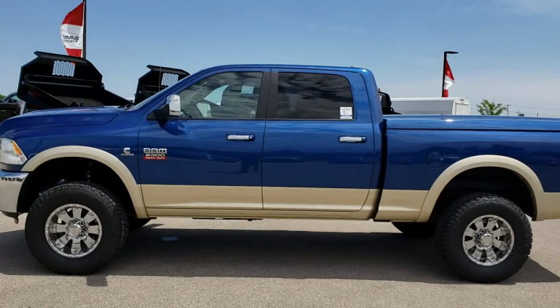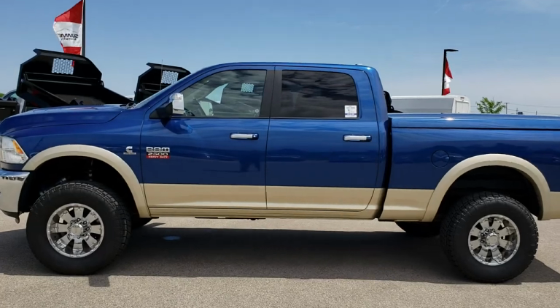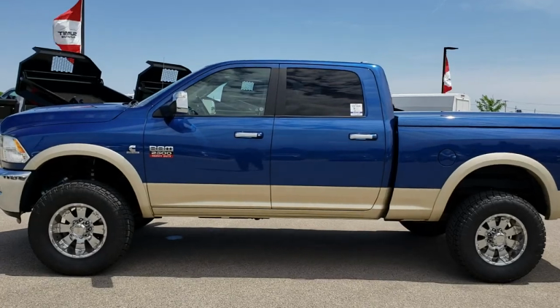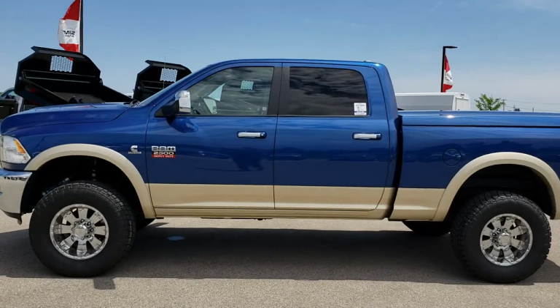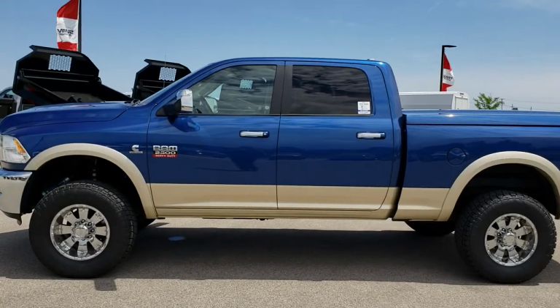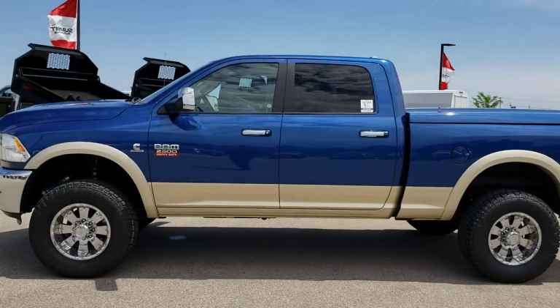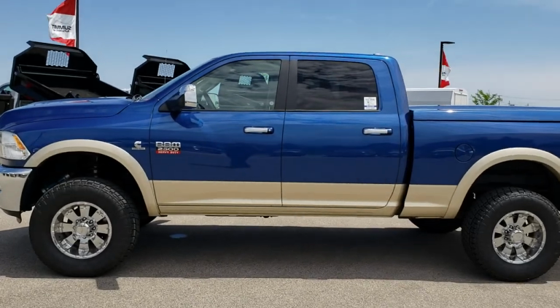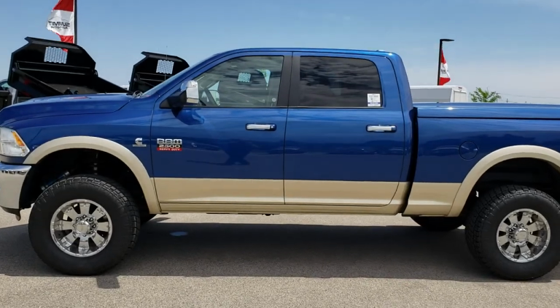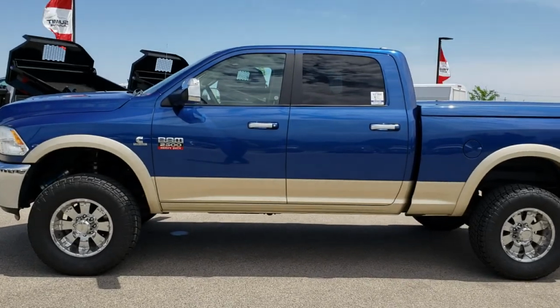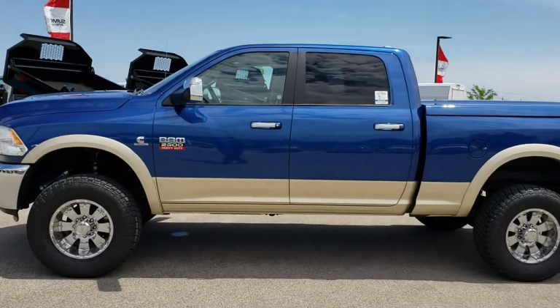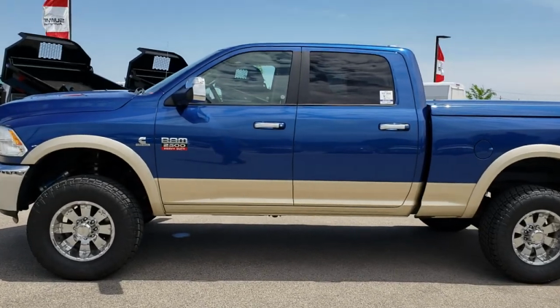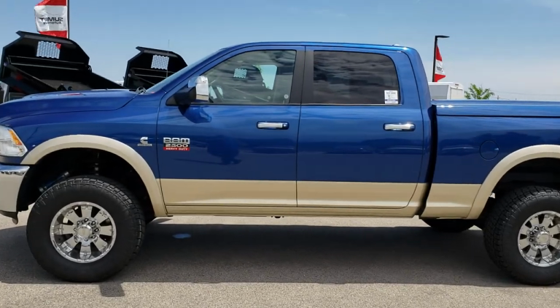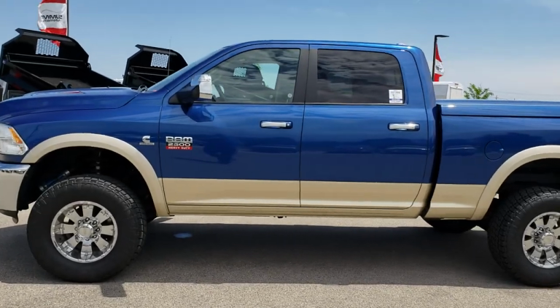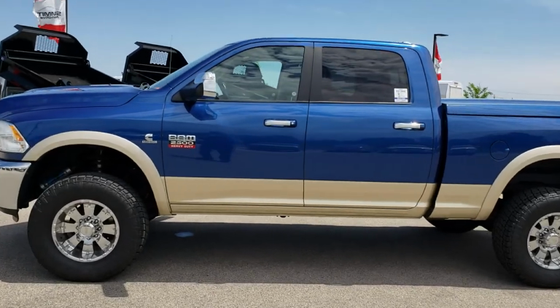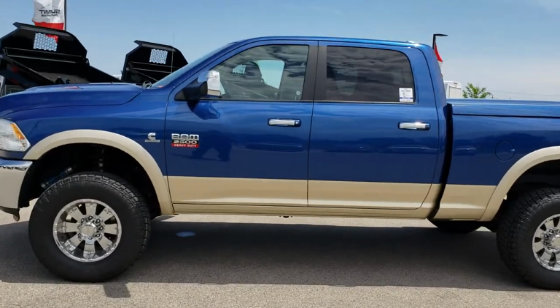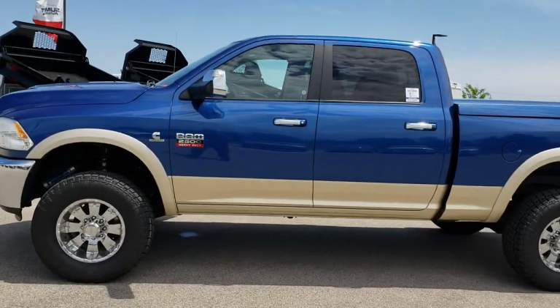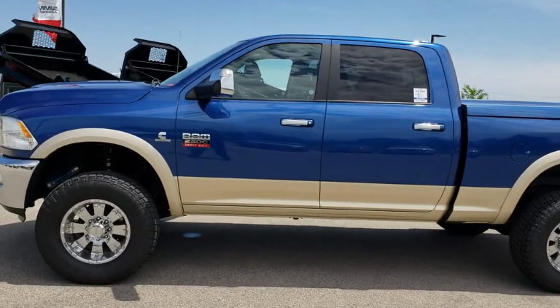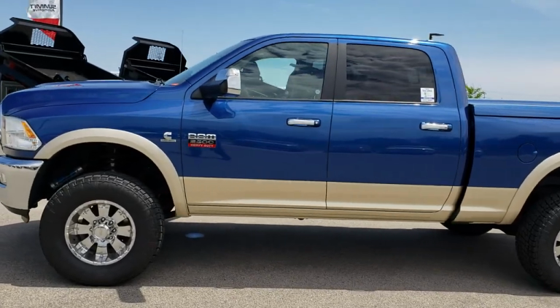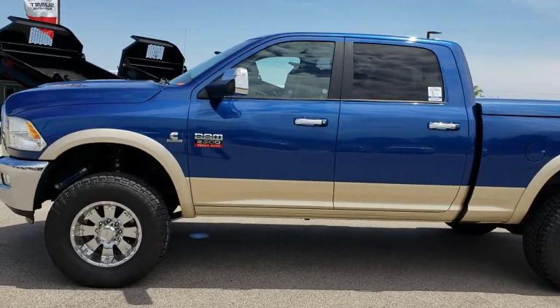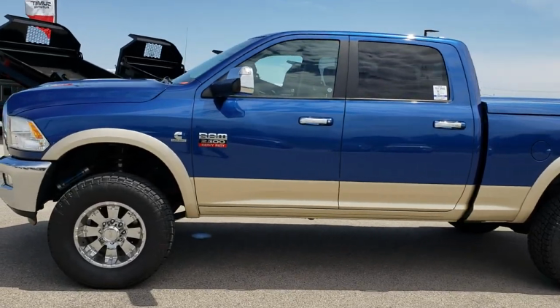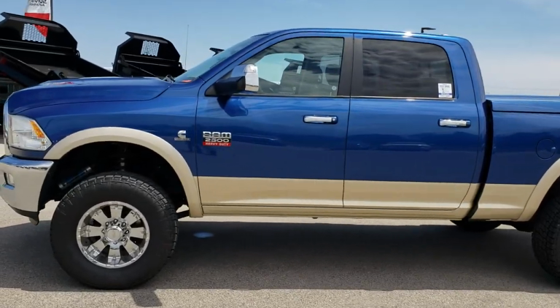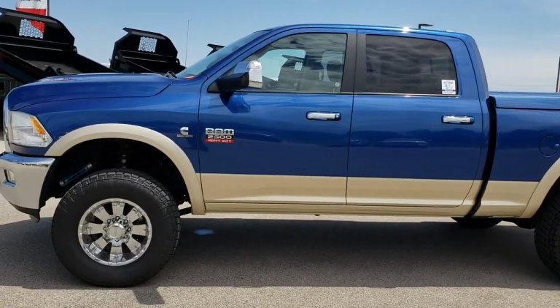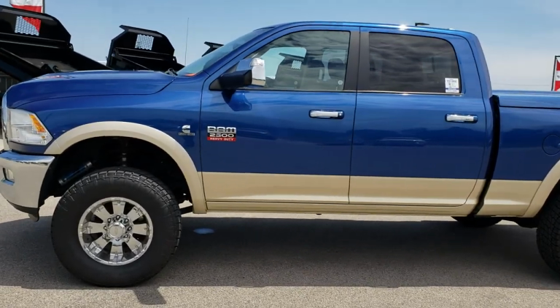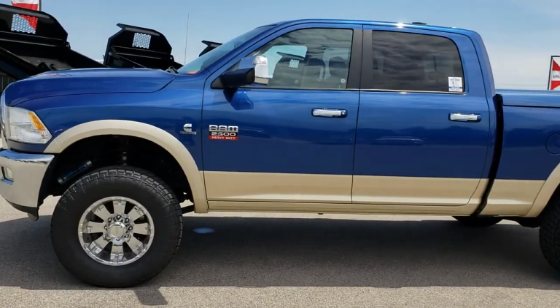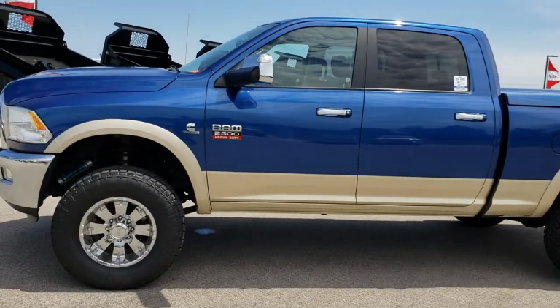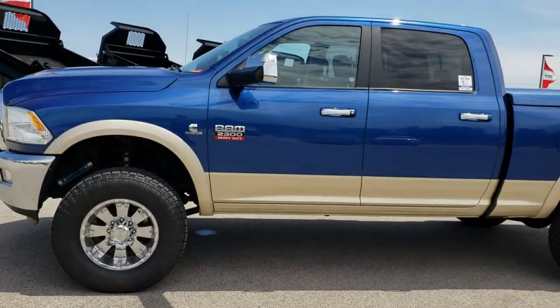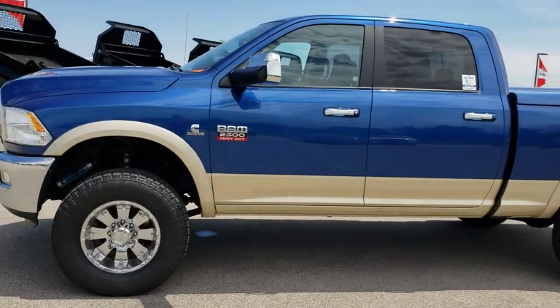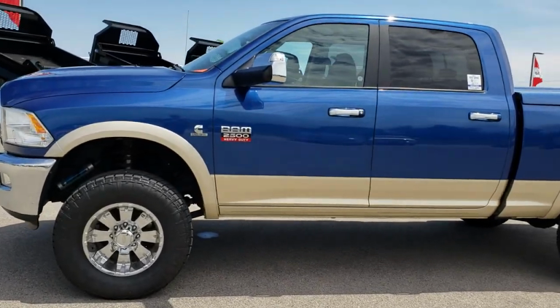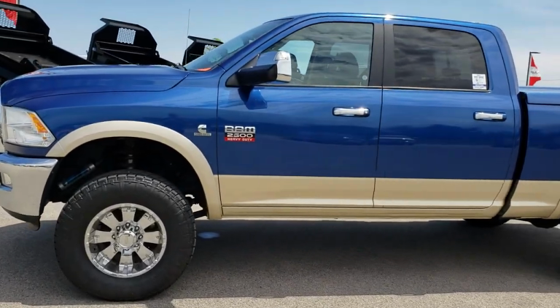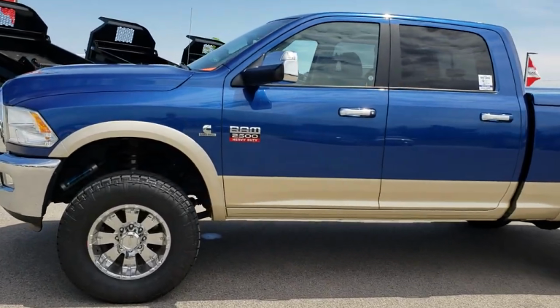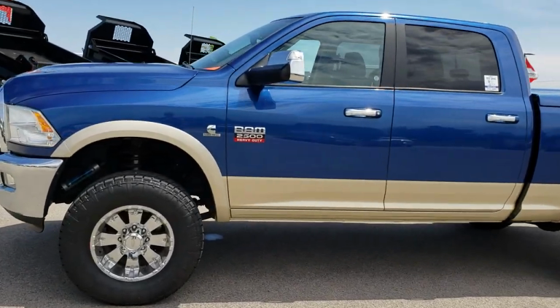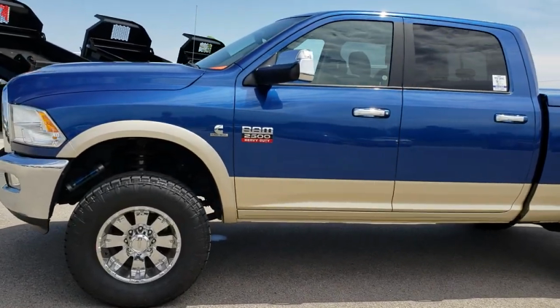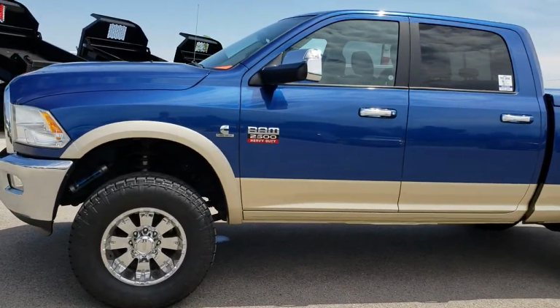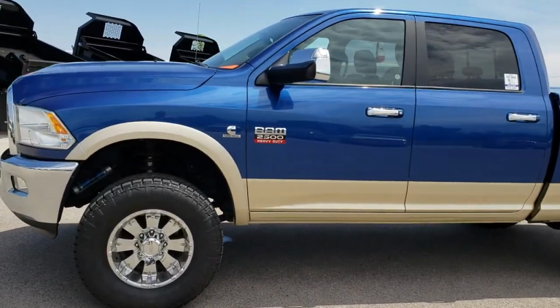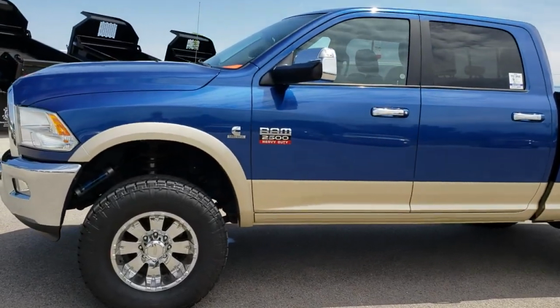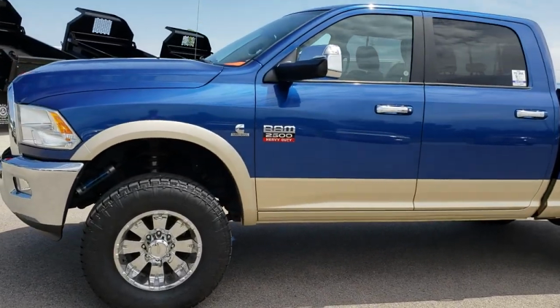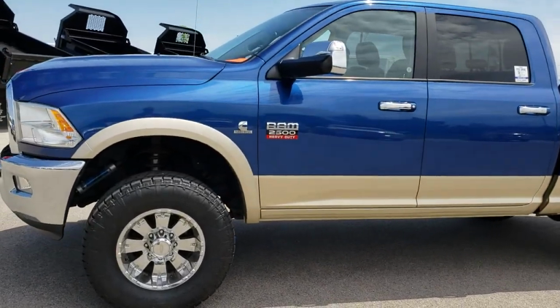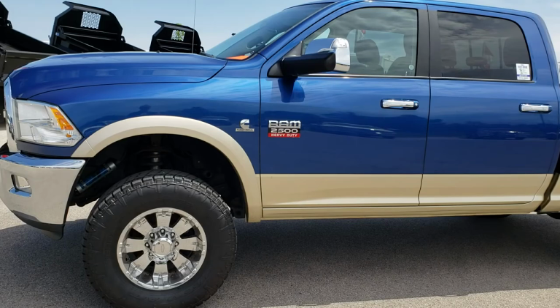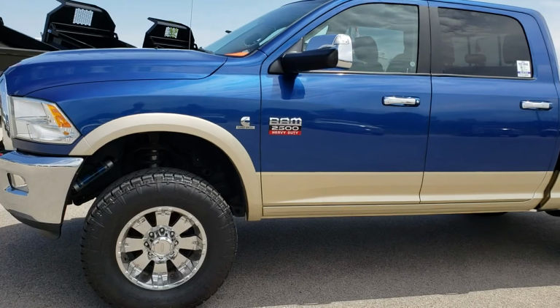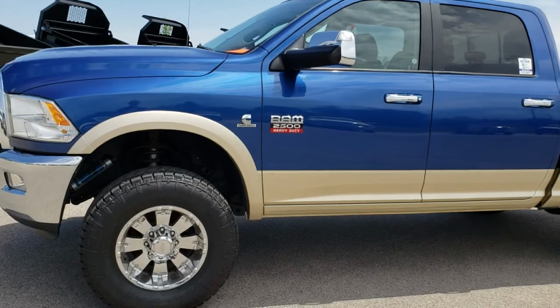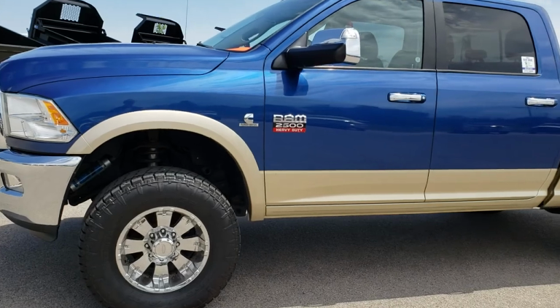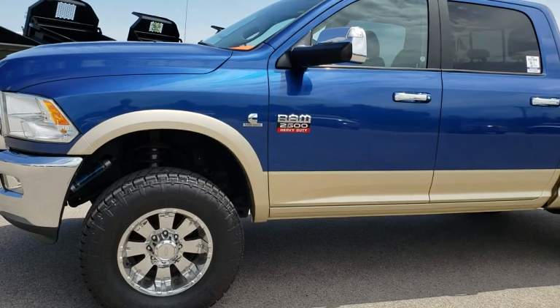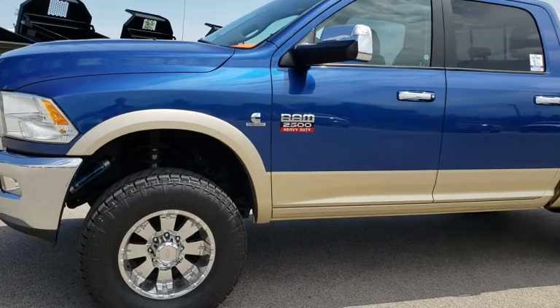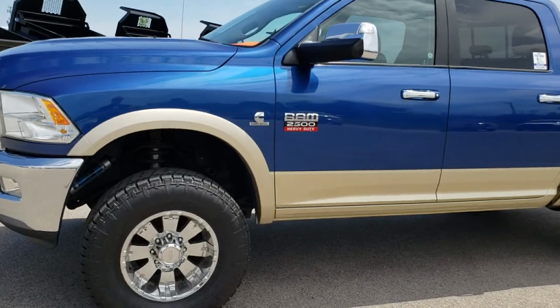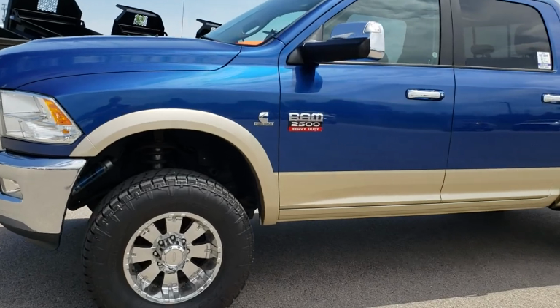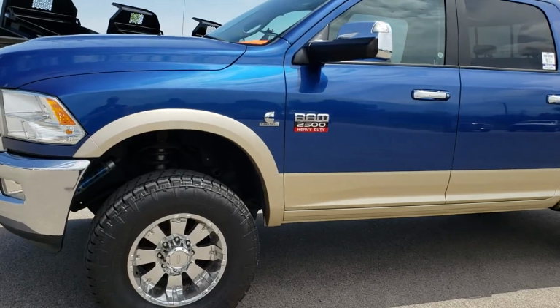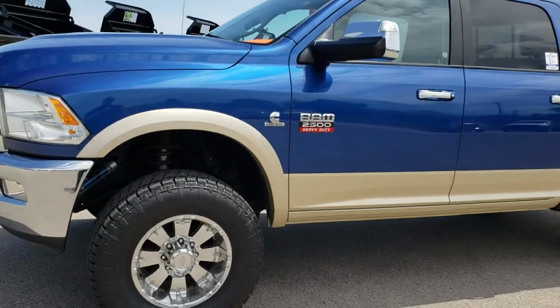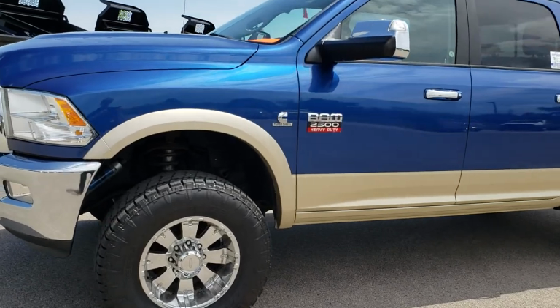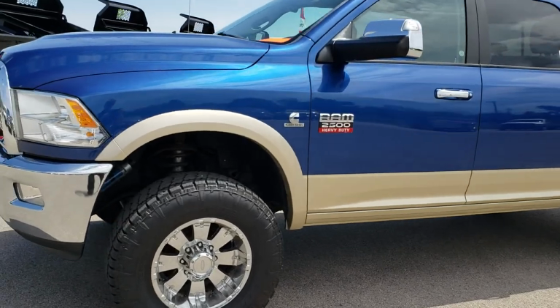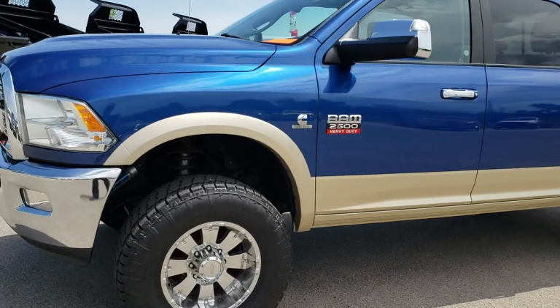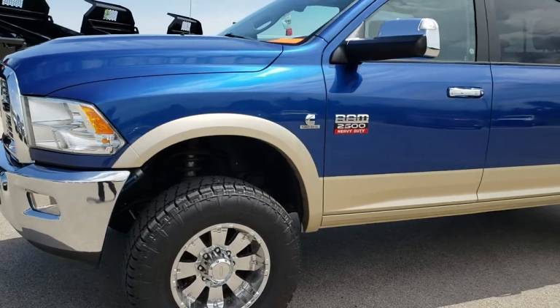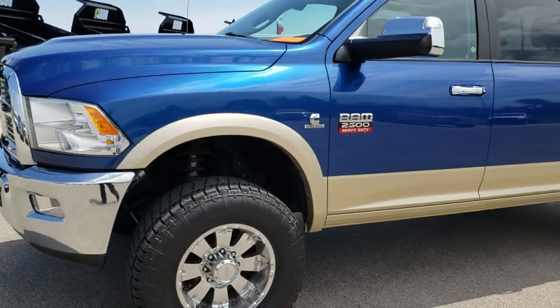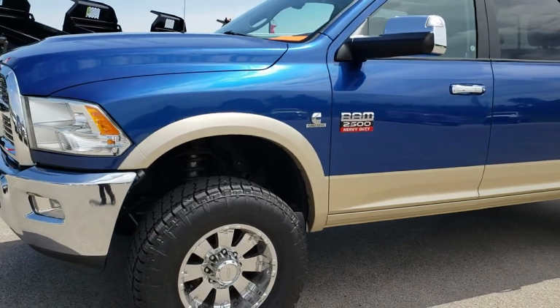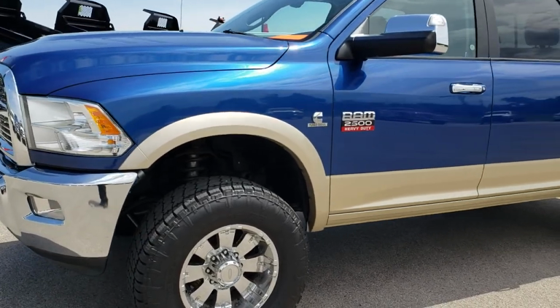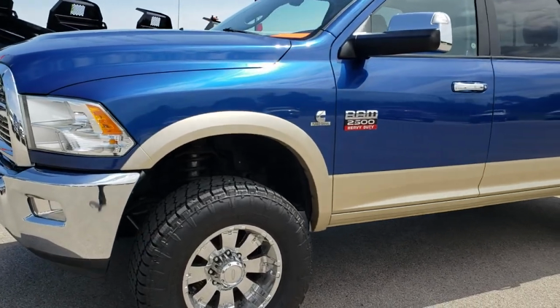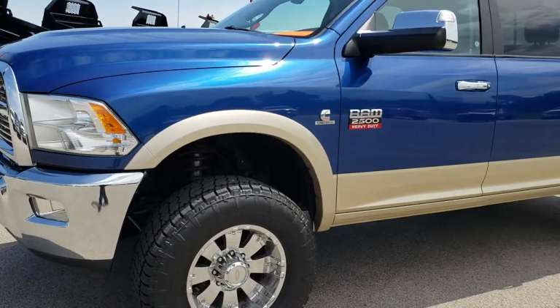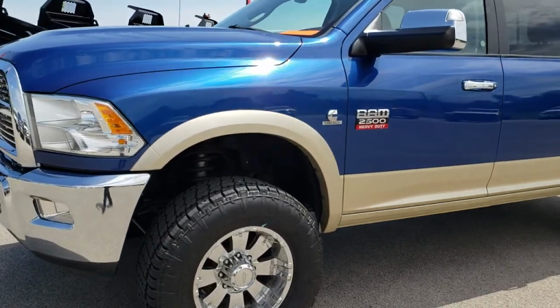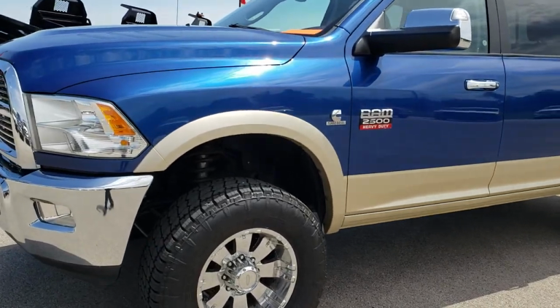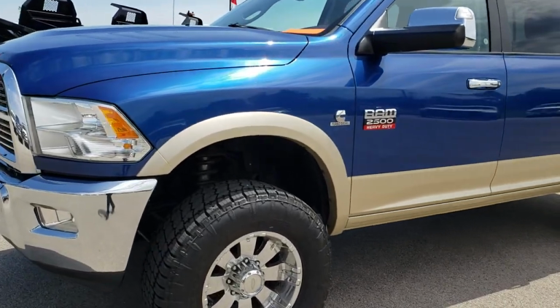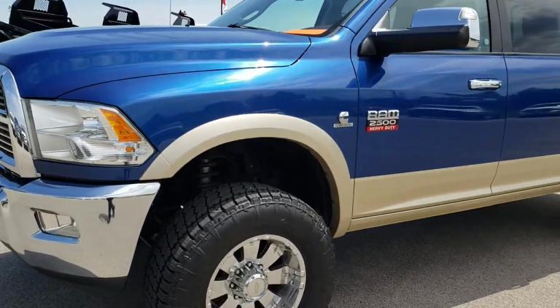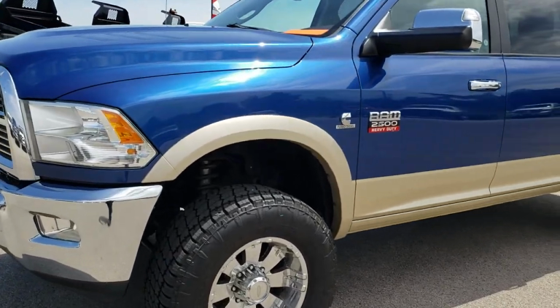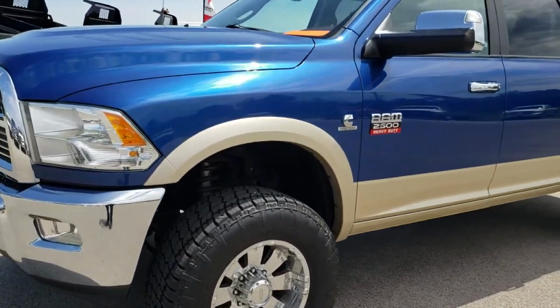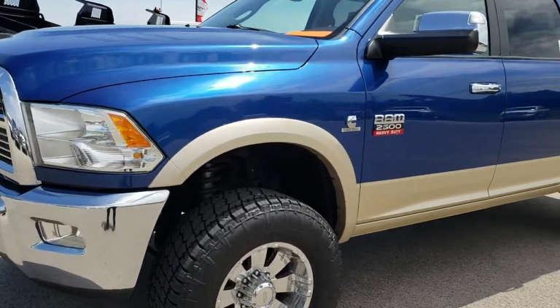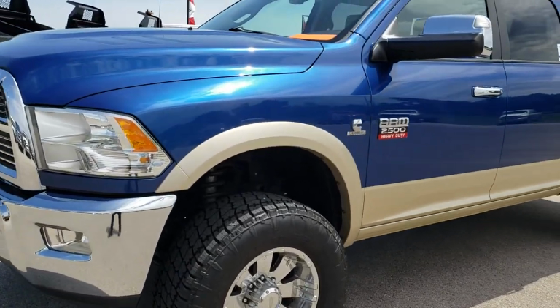This is stock number 9458. We are here at Summit Automotive in Fond du Lac, Wisconsin, your new and used heavy duty truck headquarters.